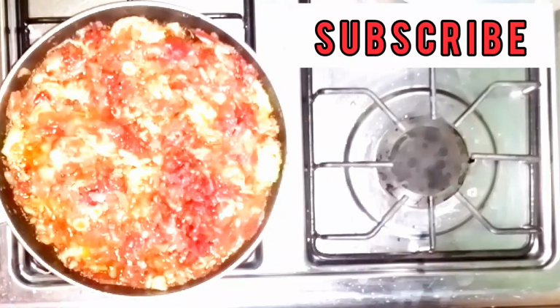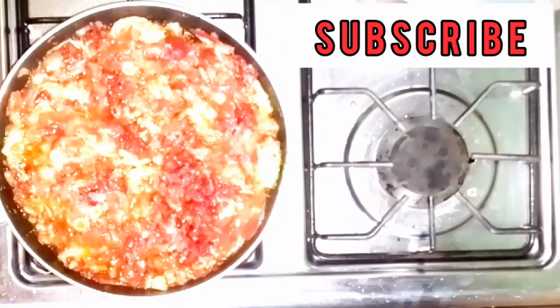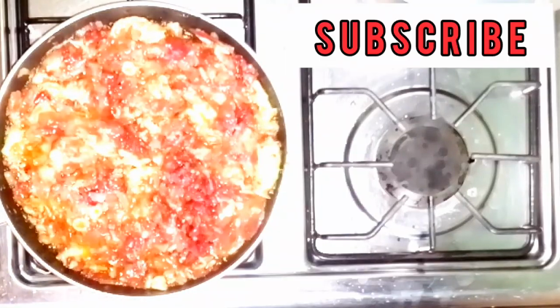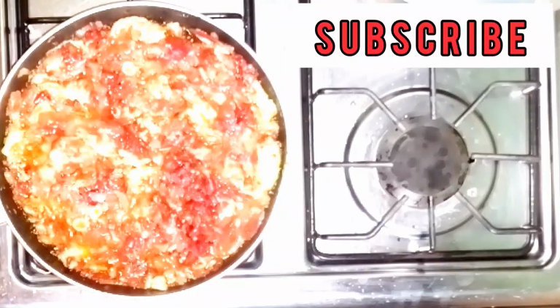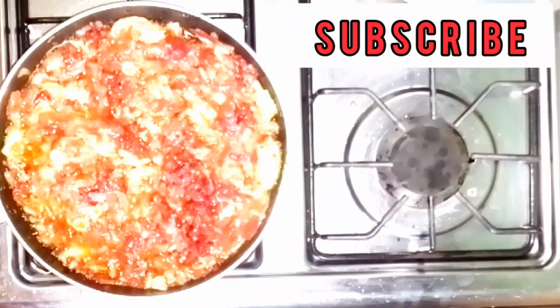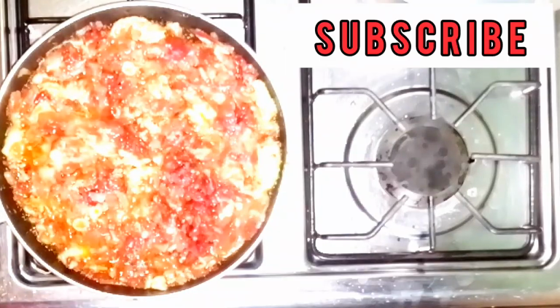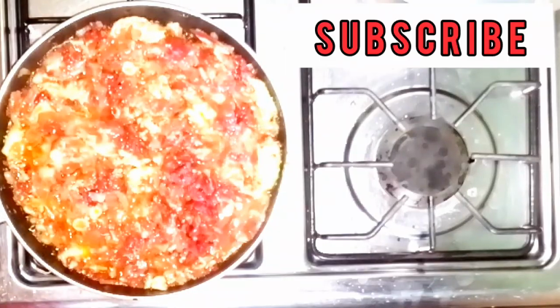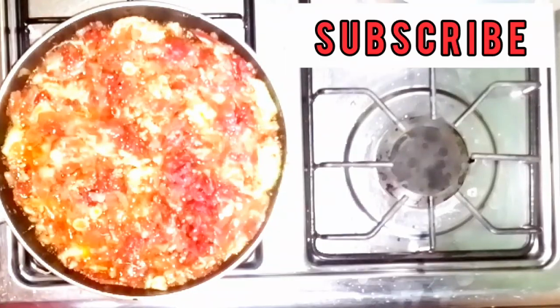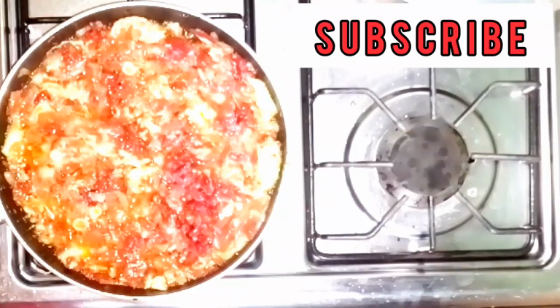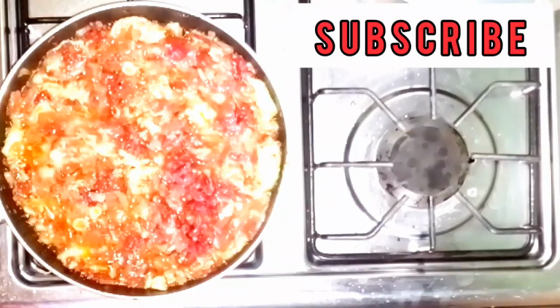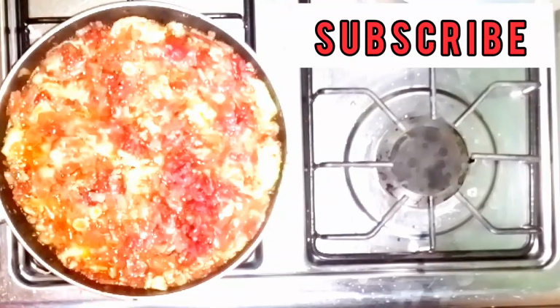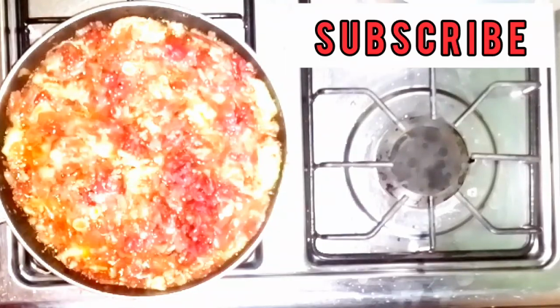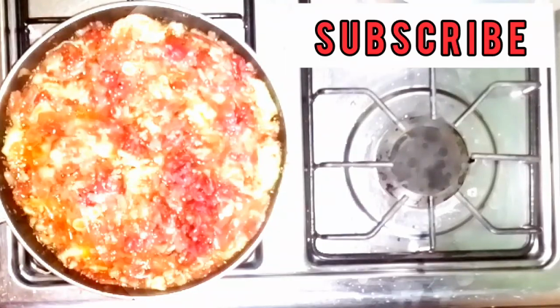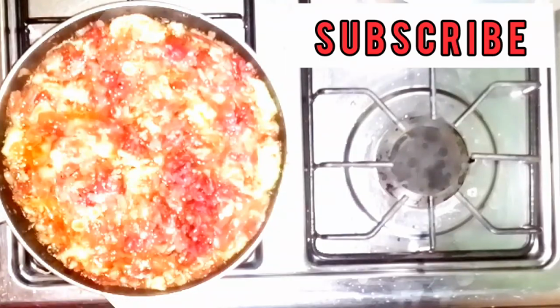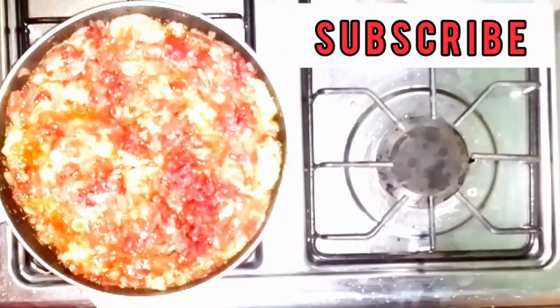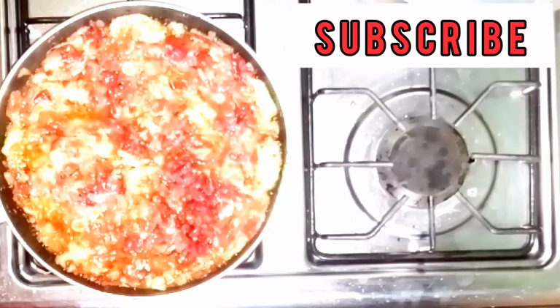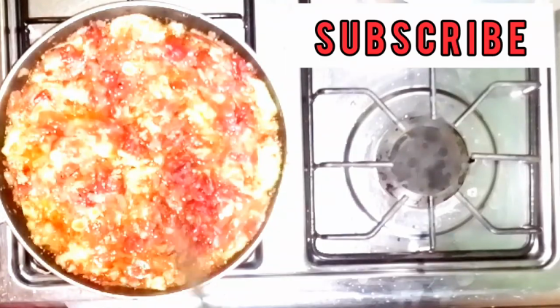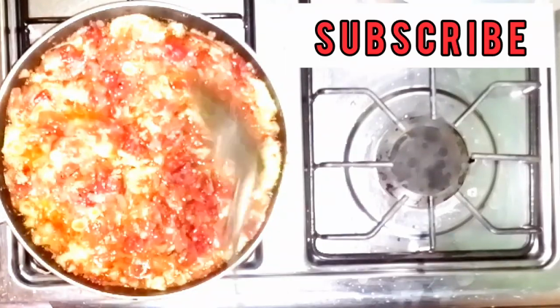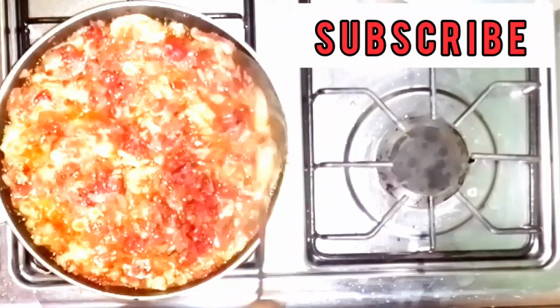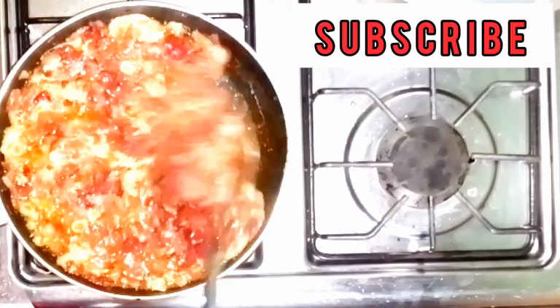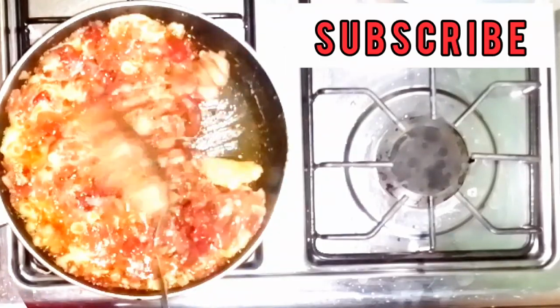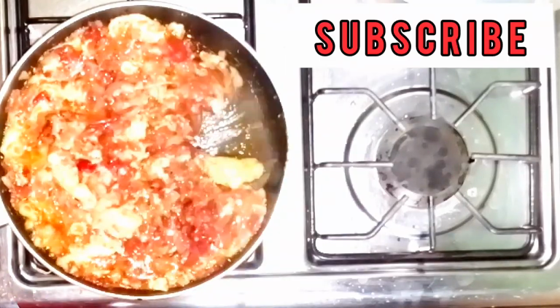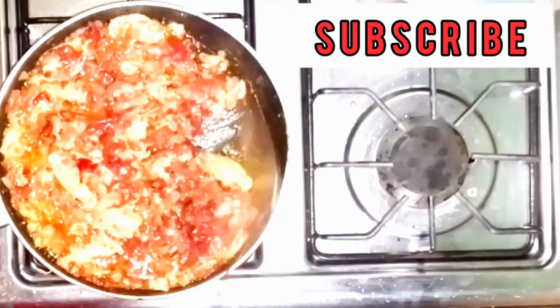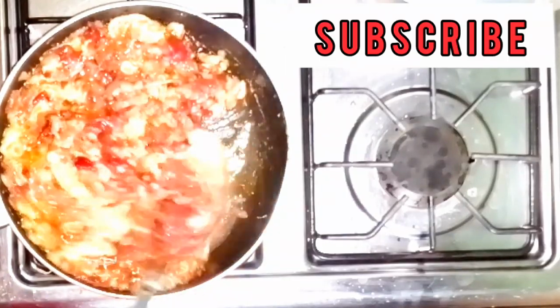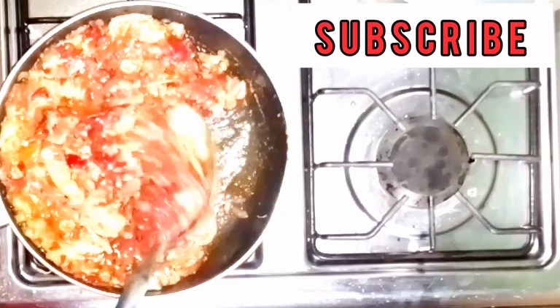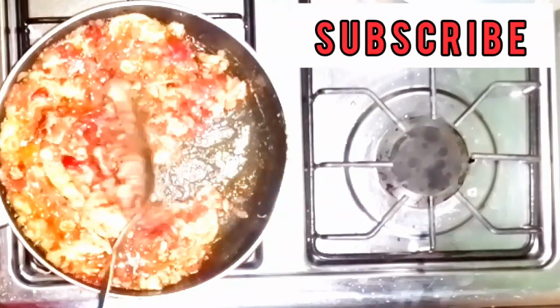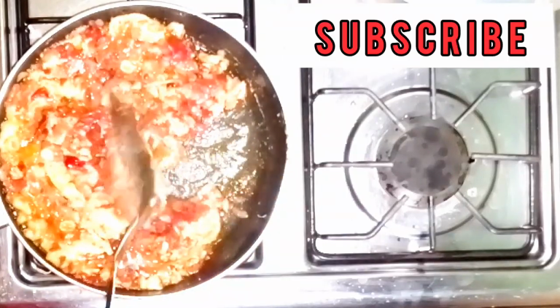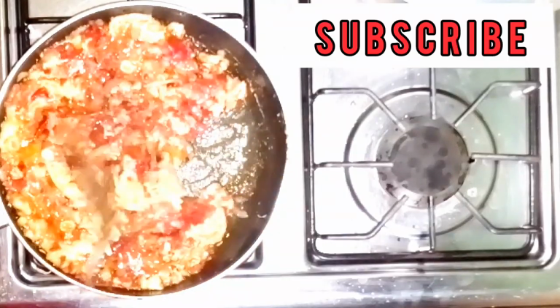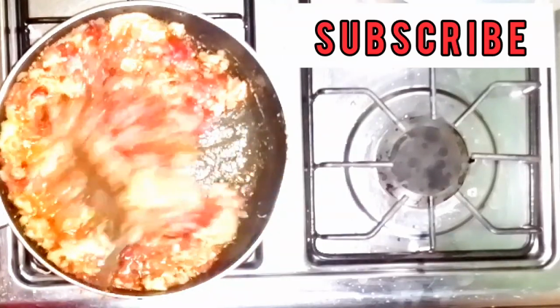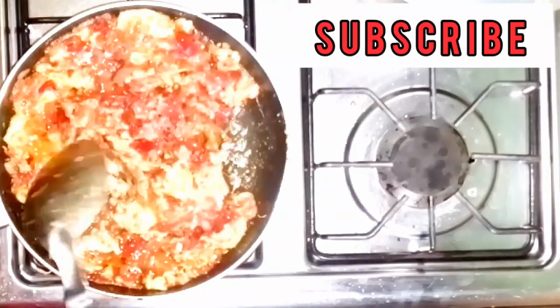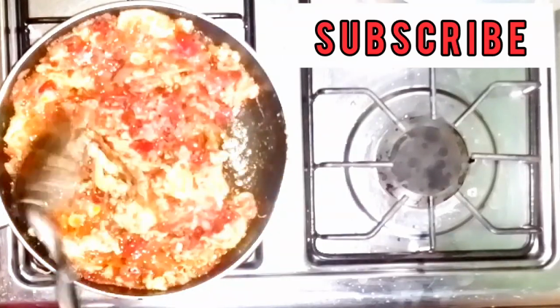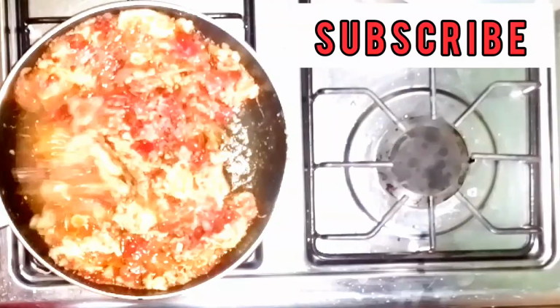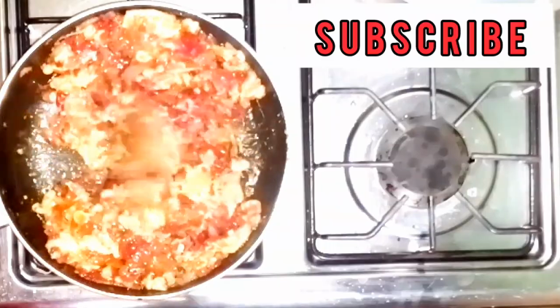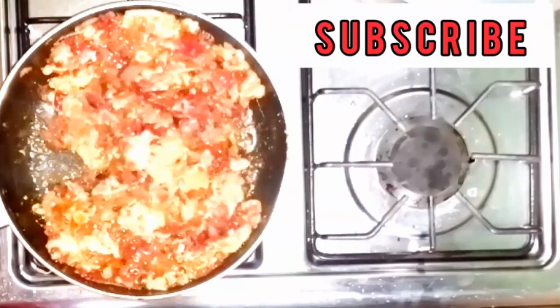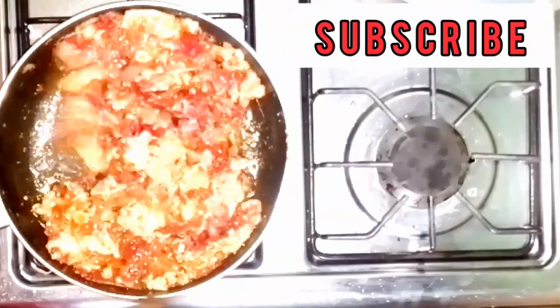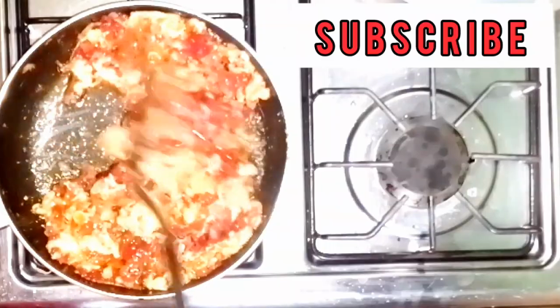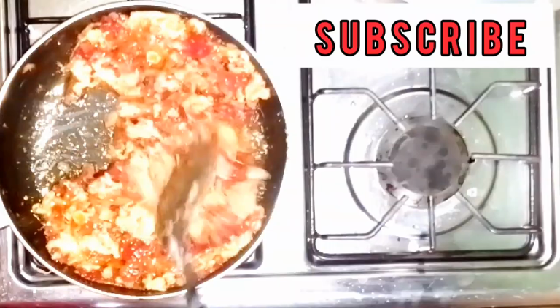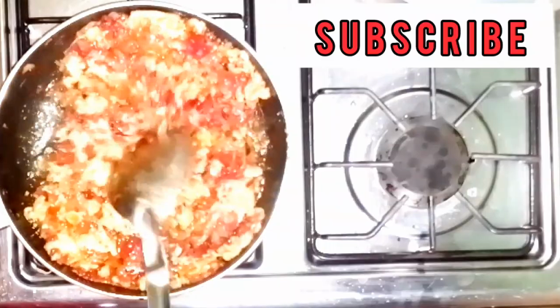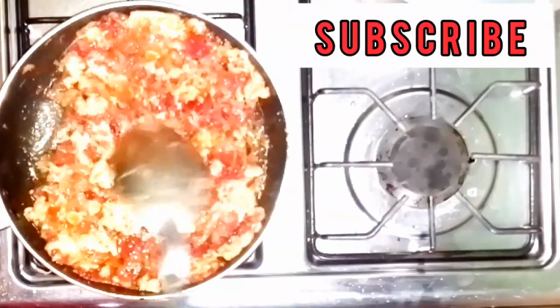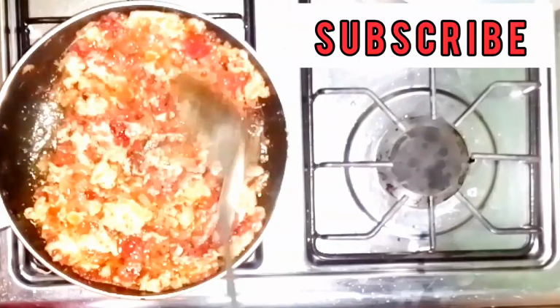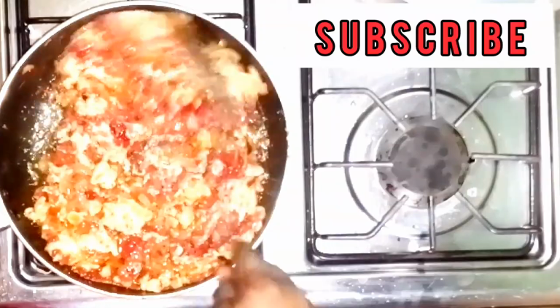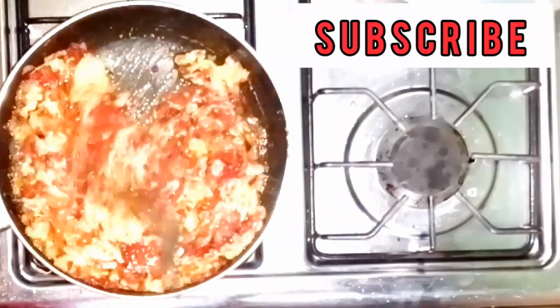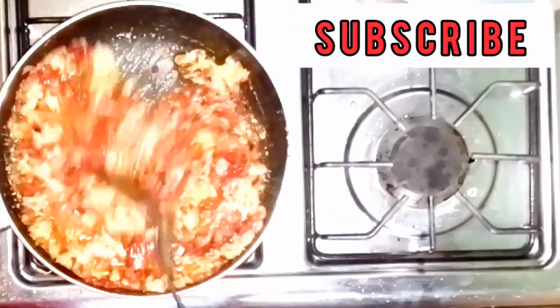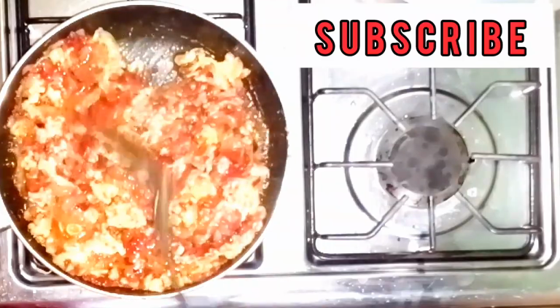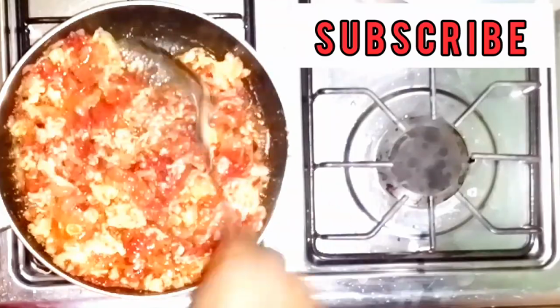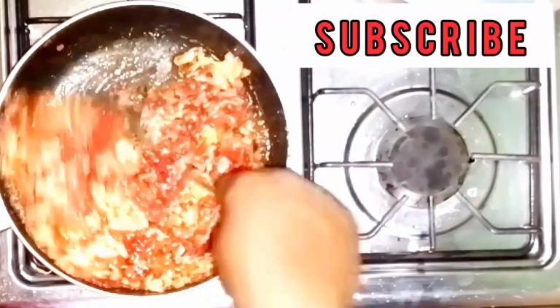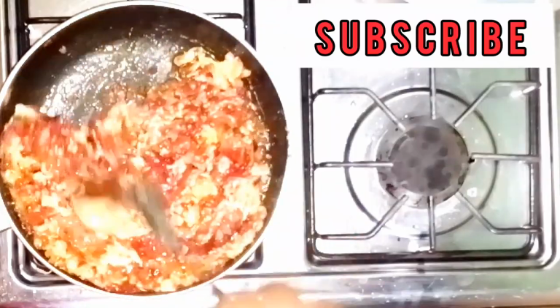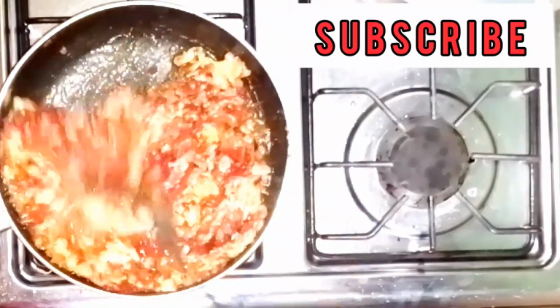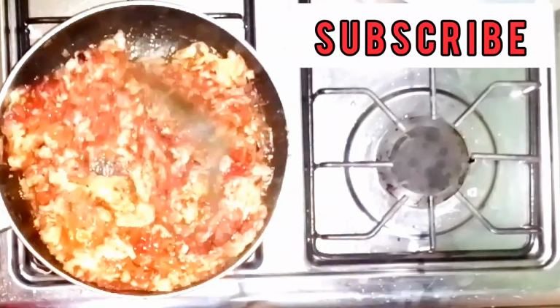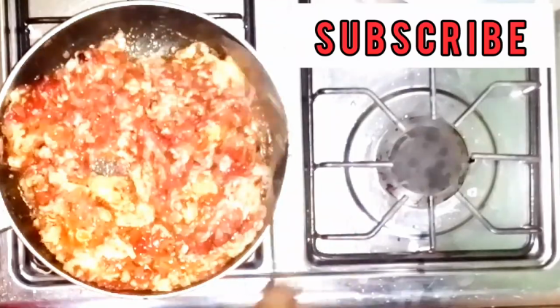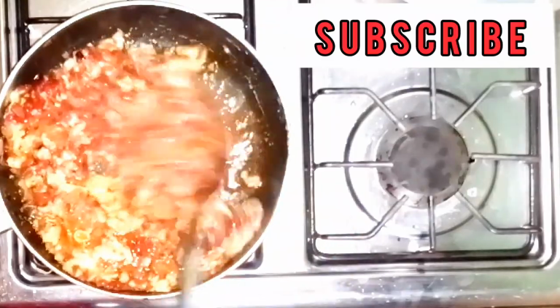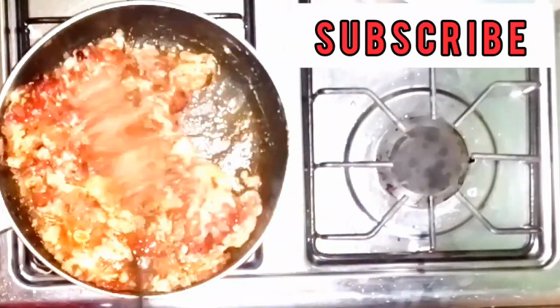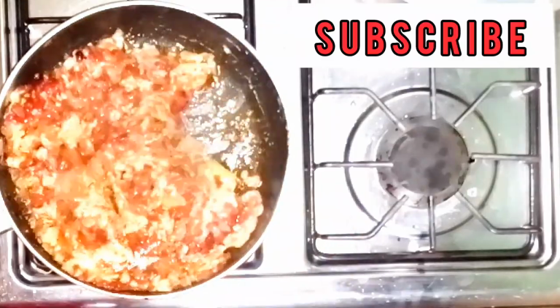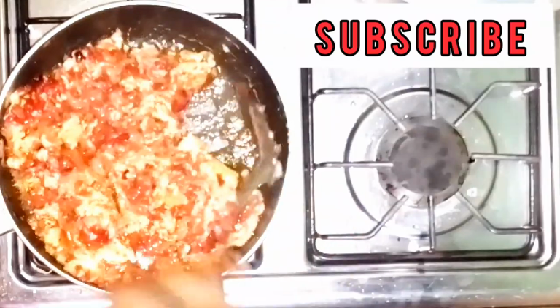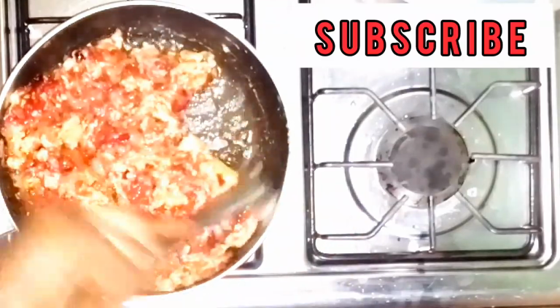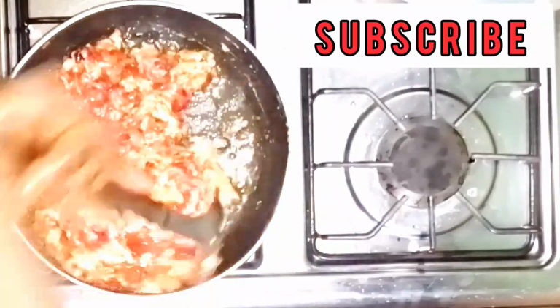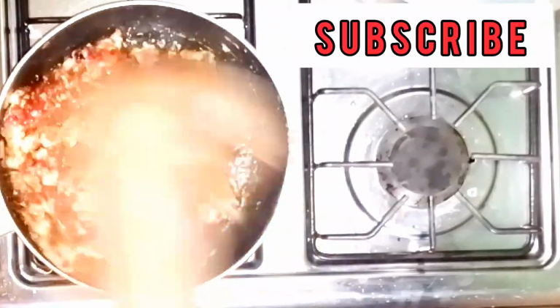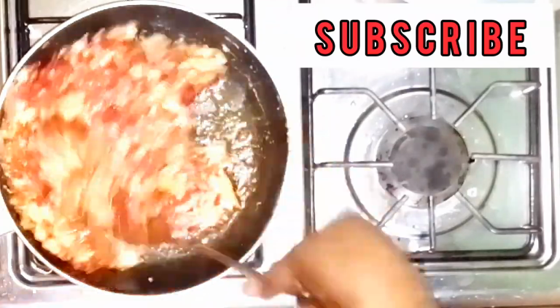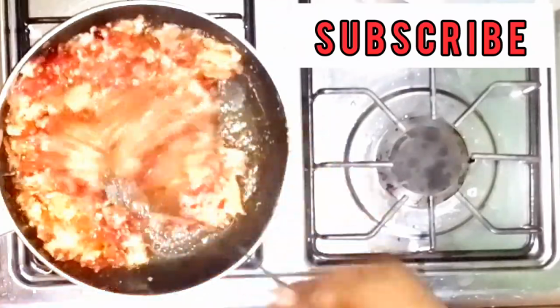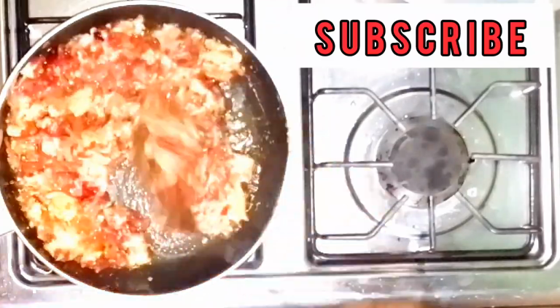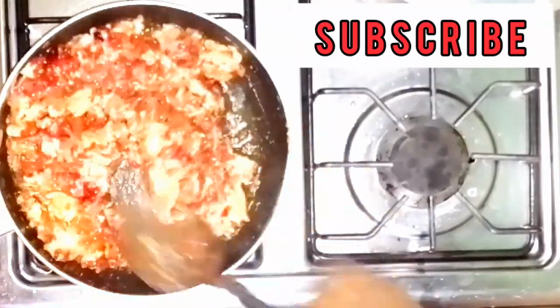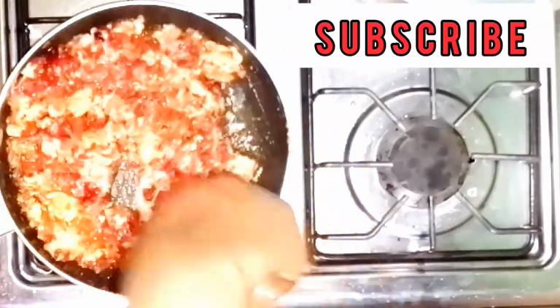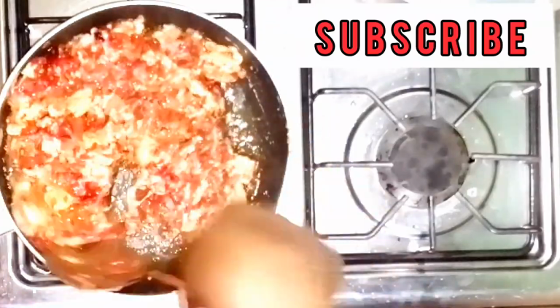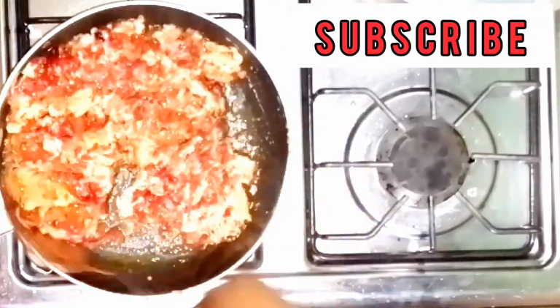Our egg and tomato sauce is ready to be served with white yam or any other thing you feel like. So guys, this is it.